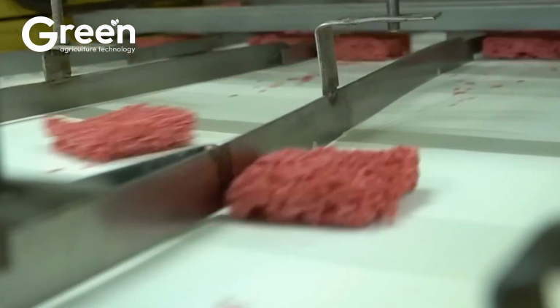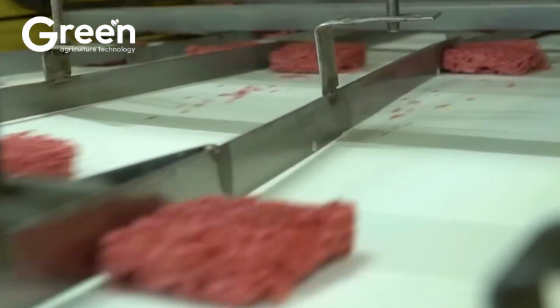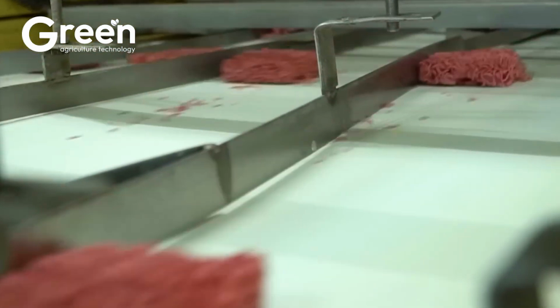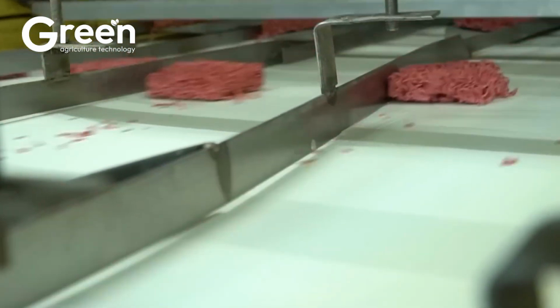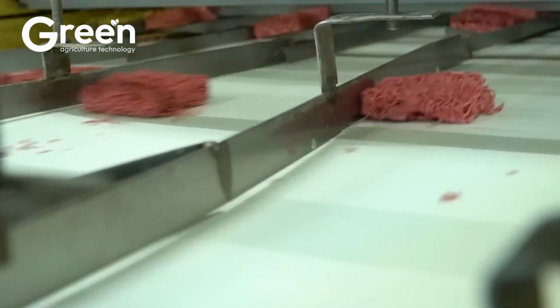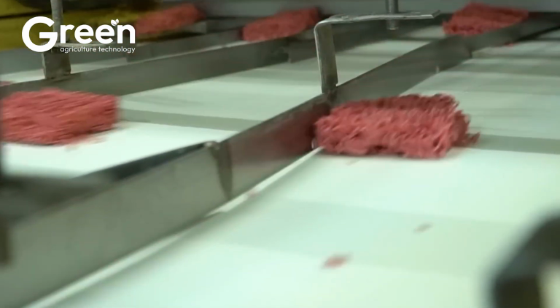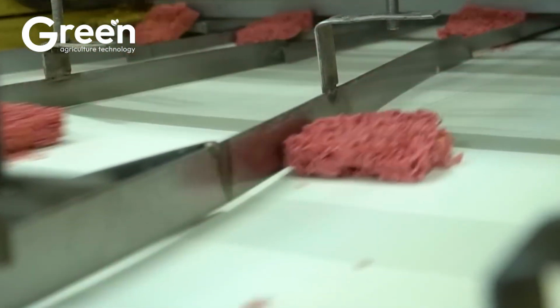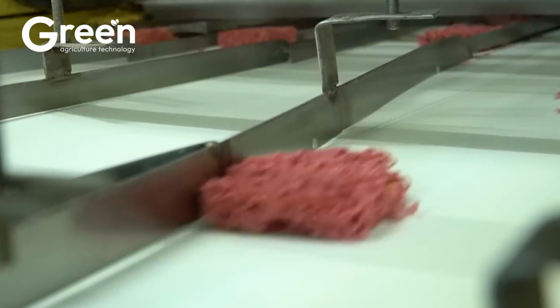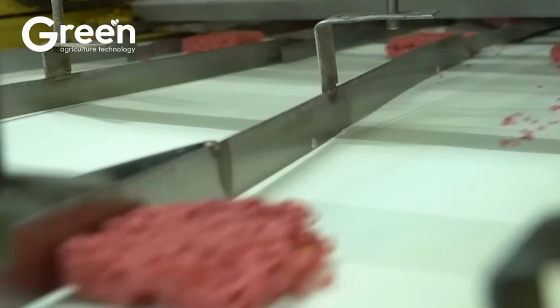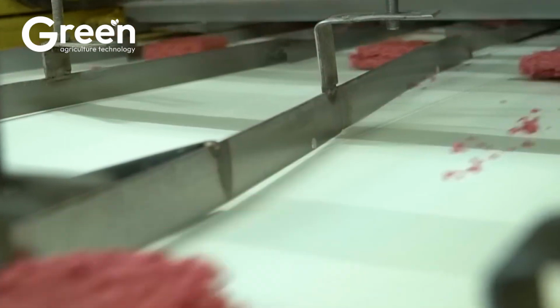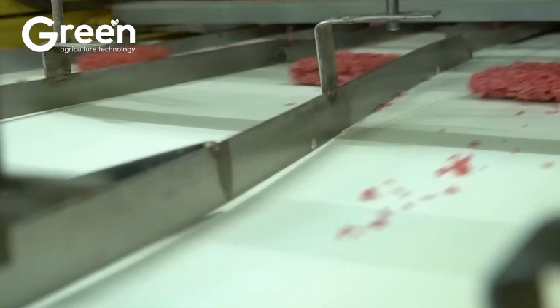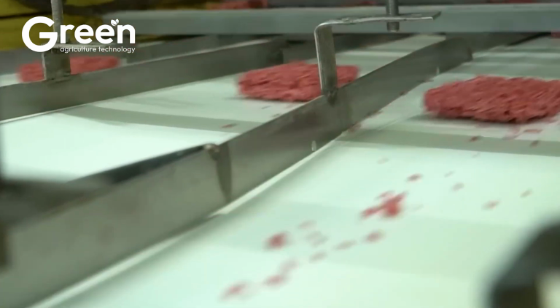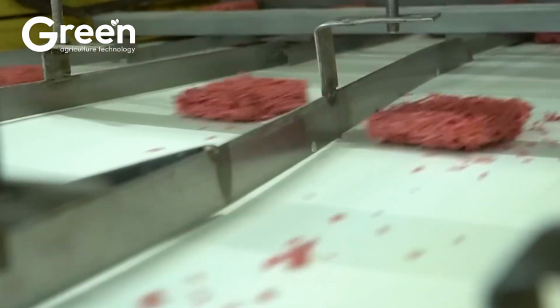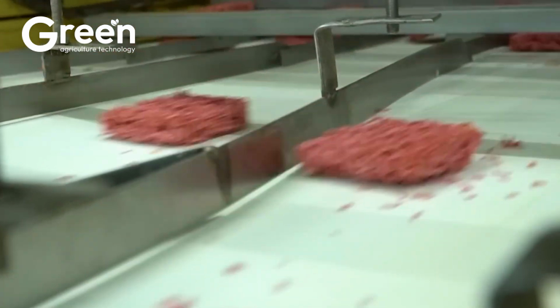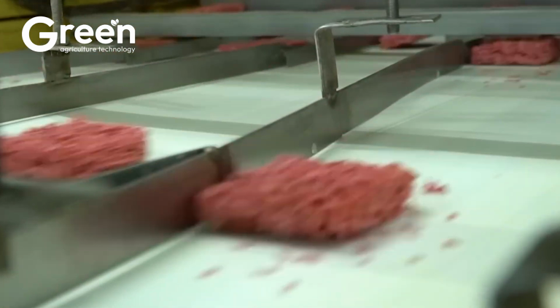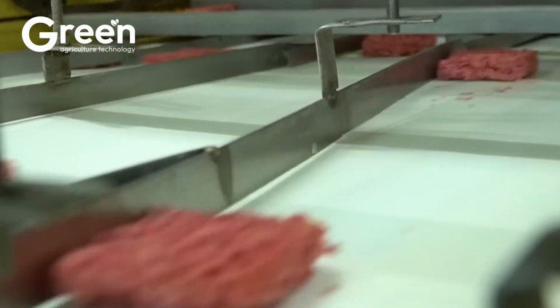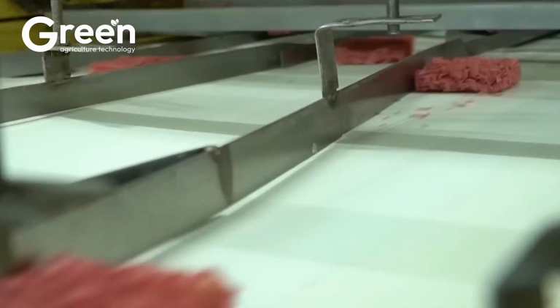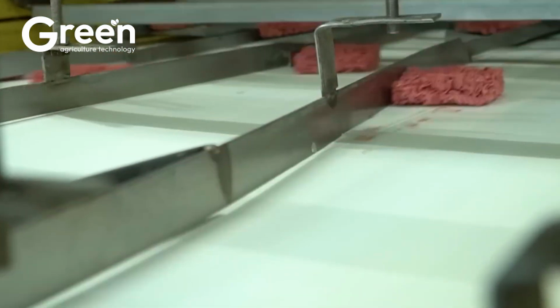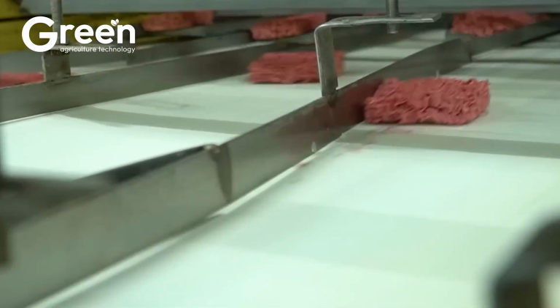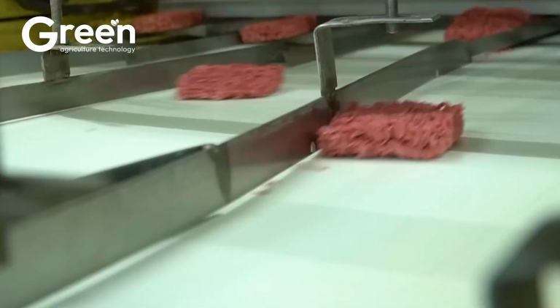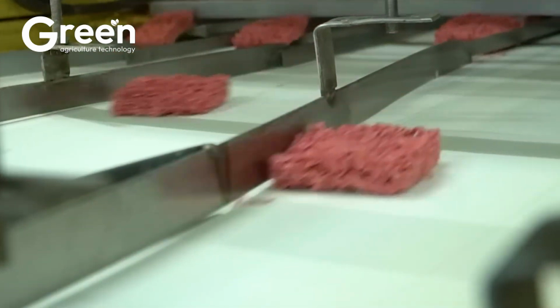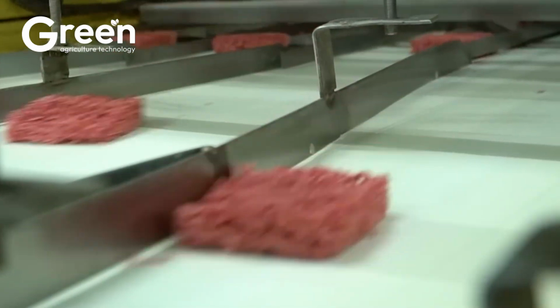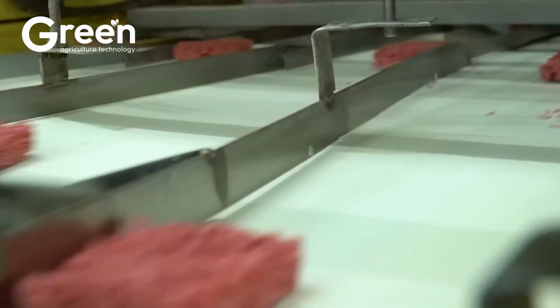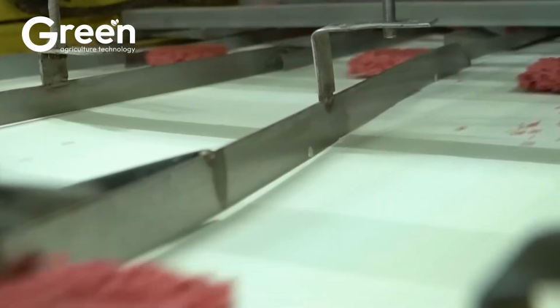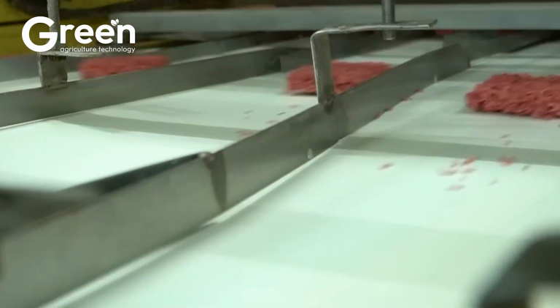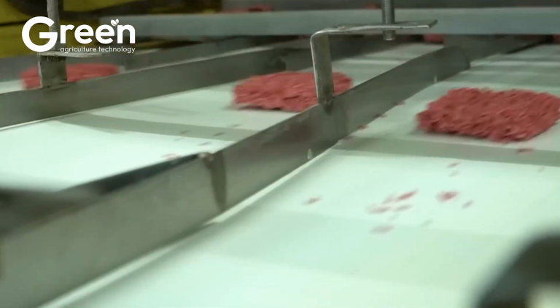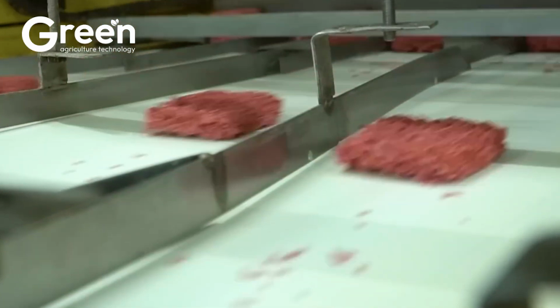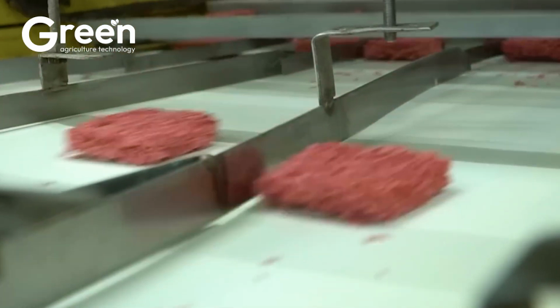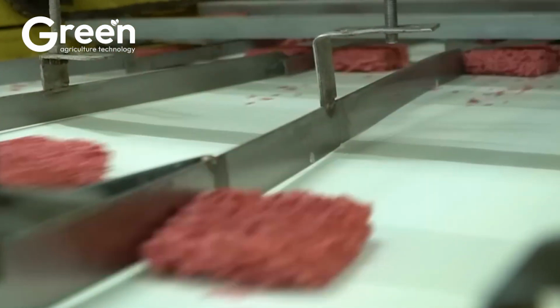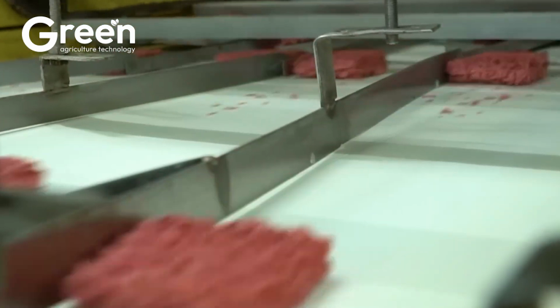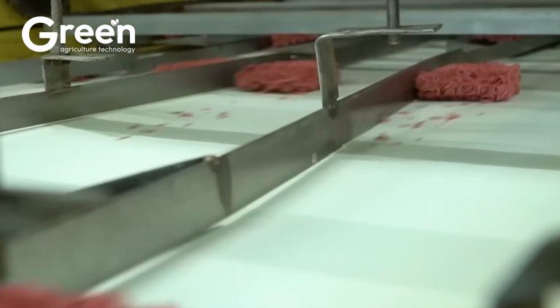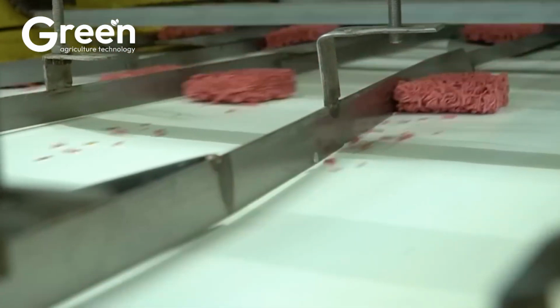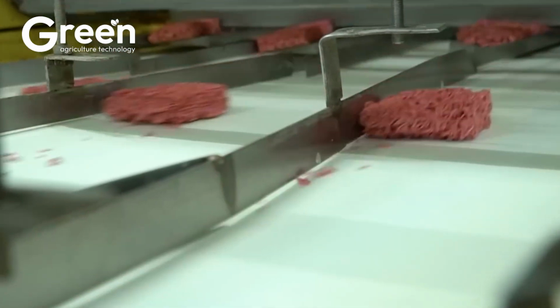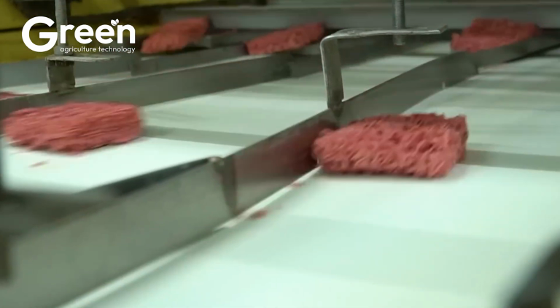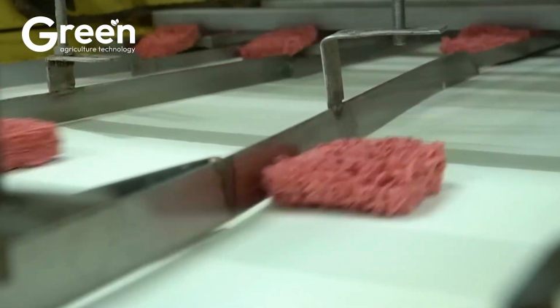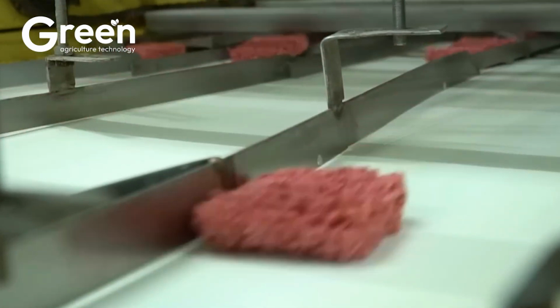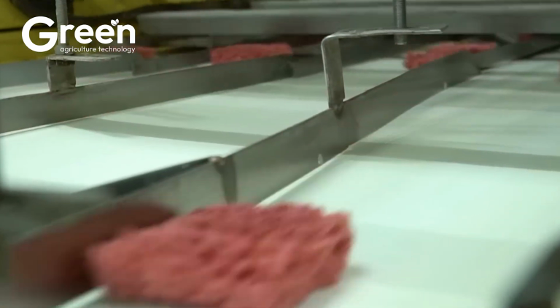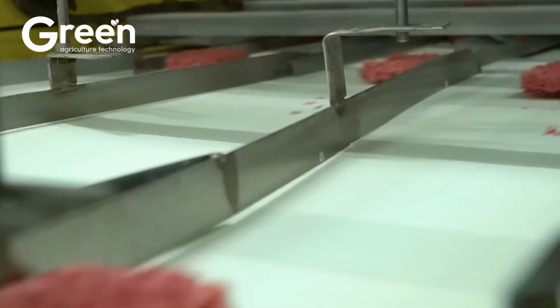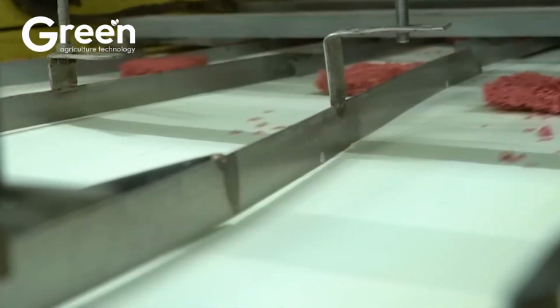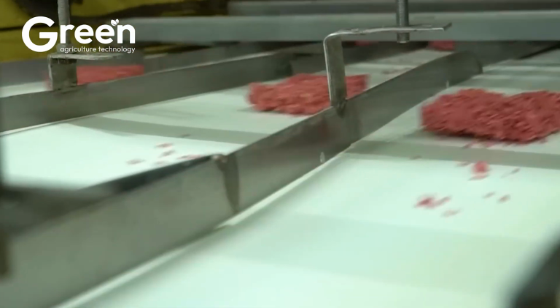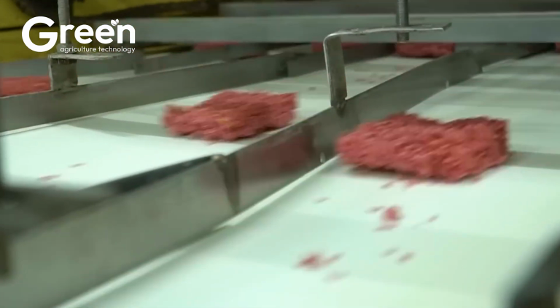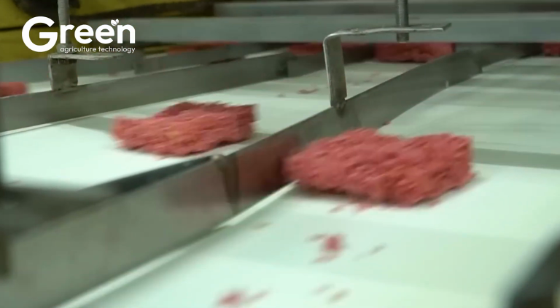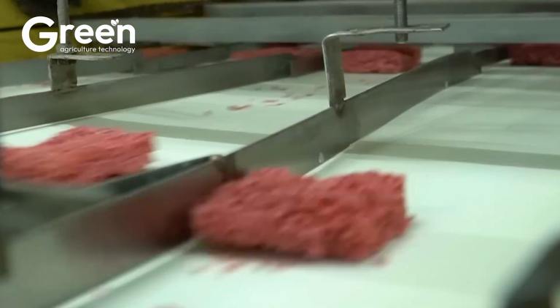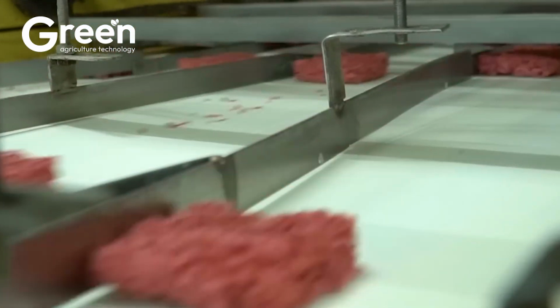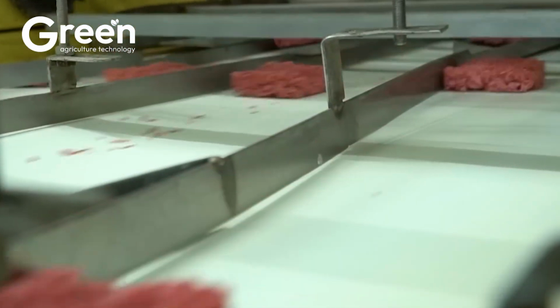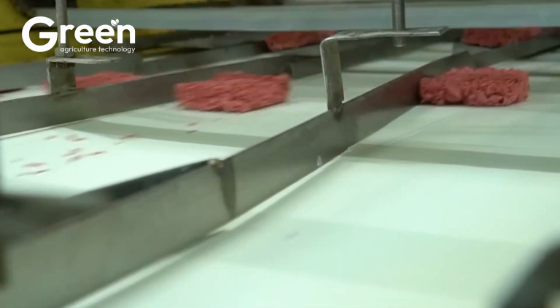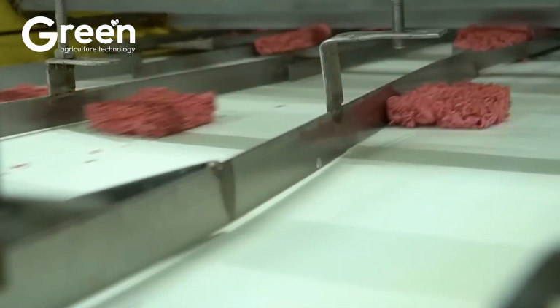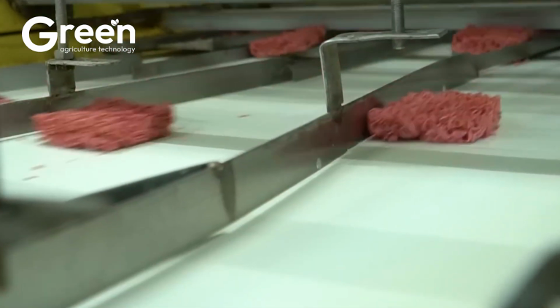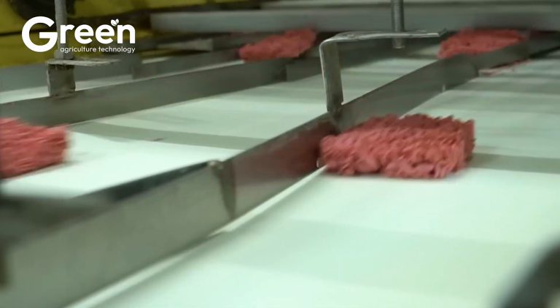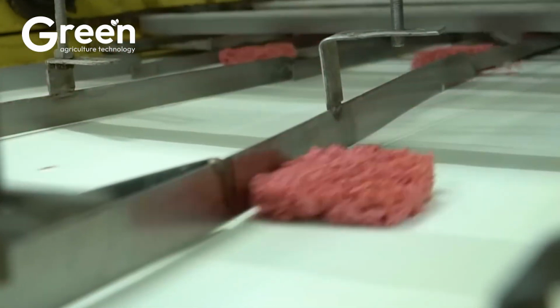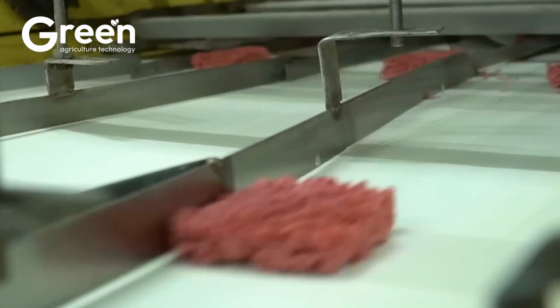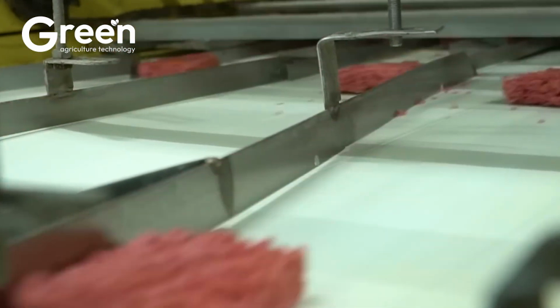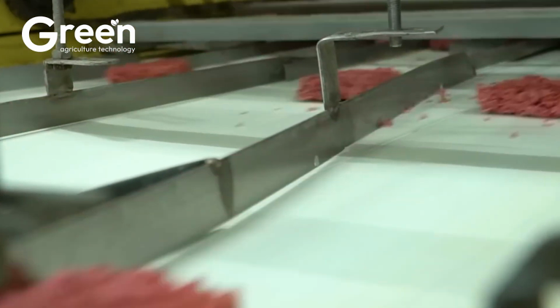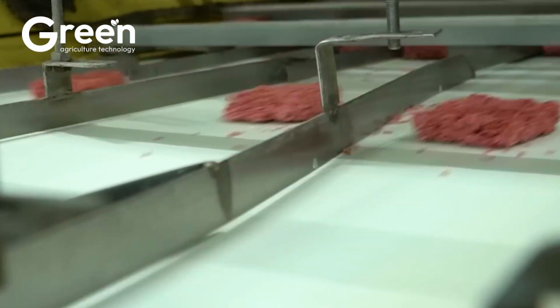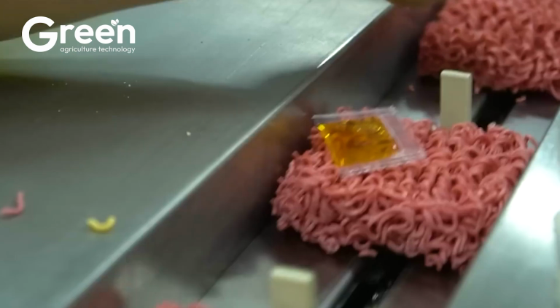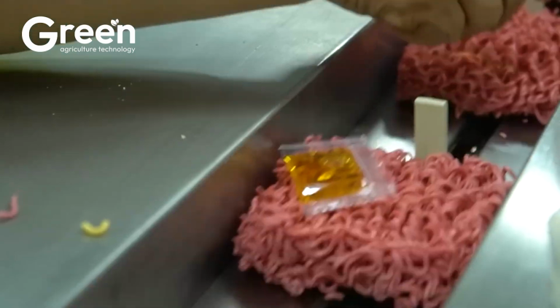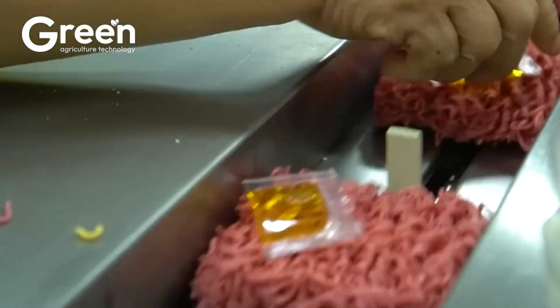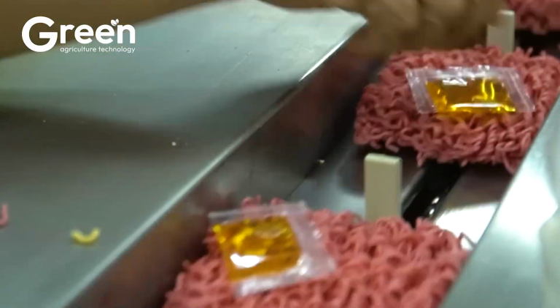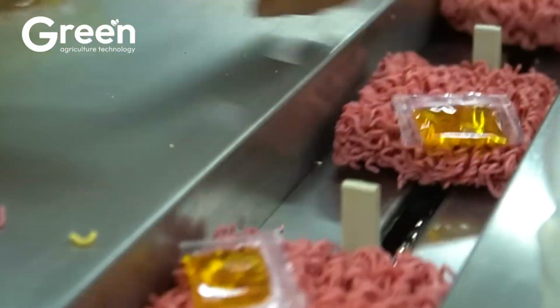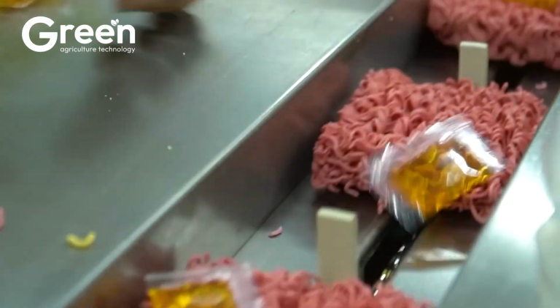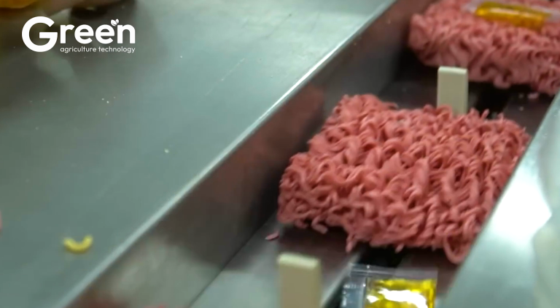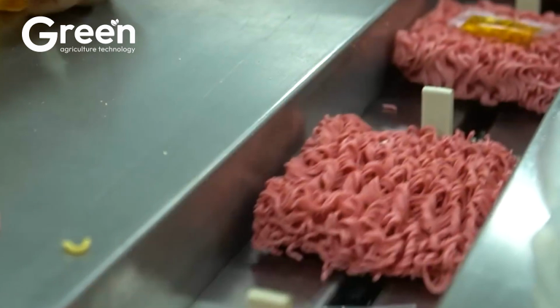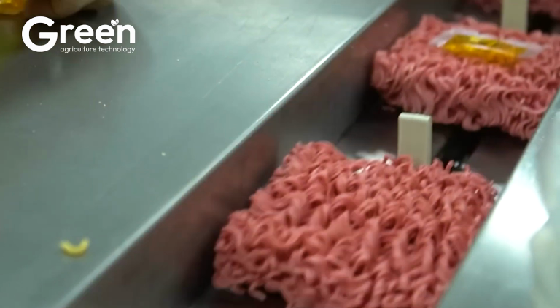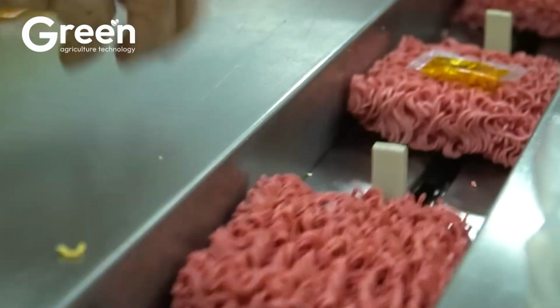Dragon fruit noodles not only offer a novel taste, but also serve as a creative way to promote Vietnamese agricultural products.